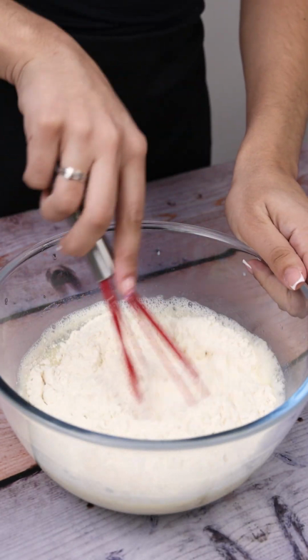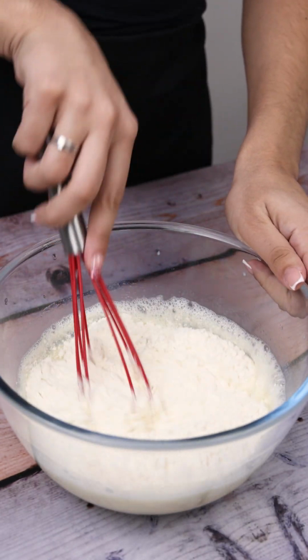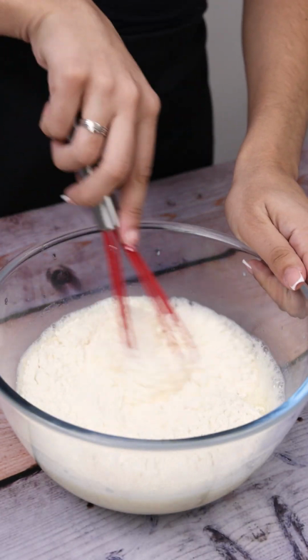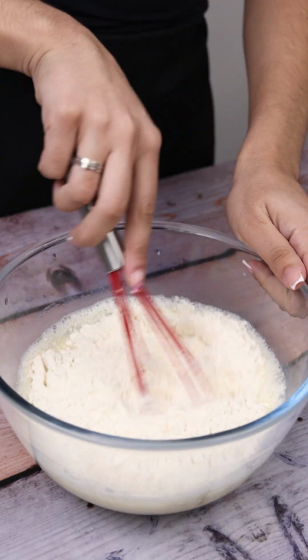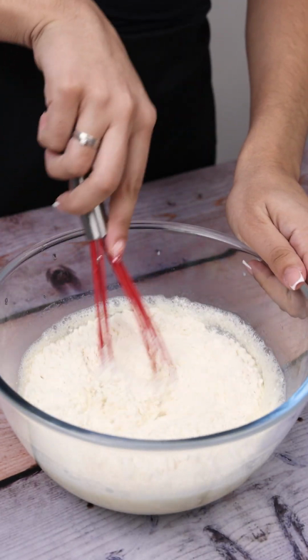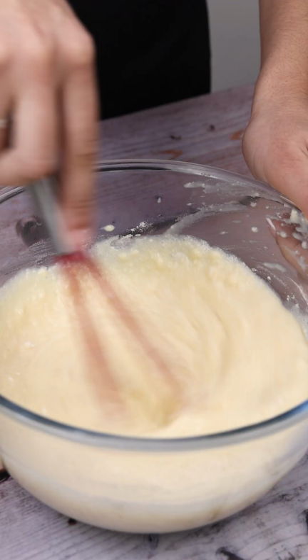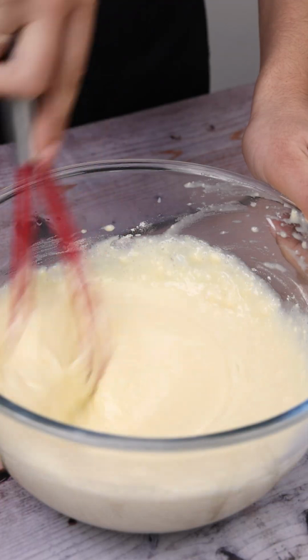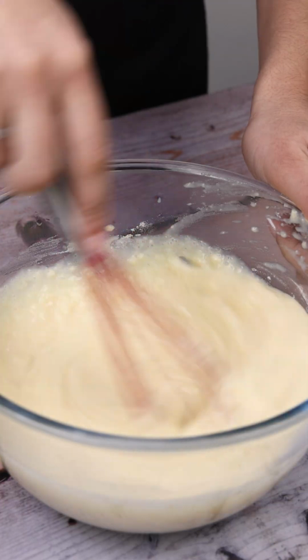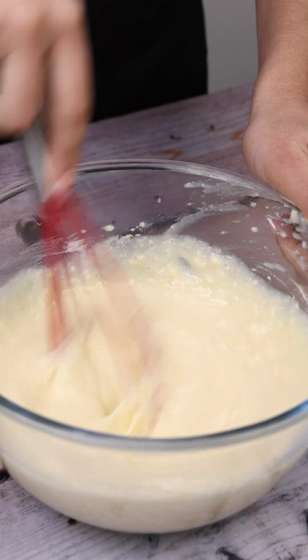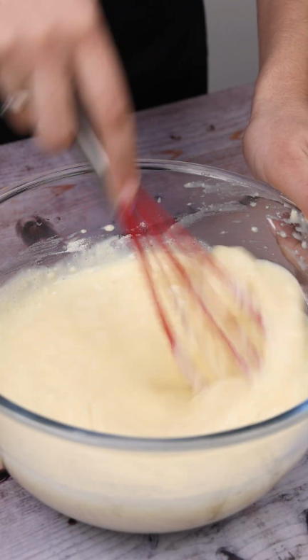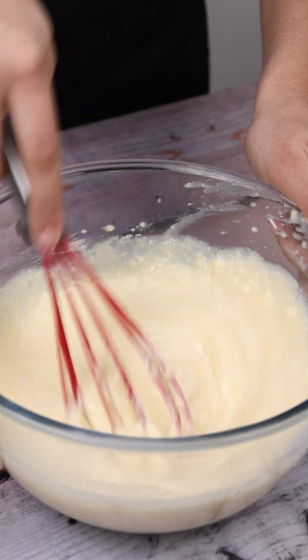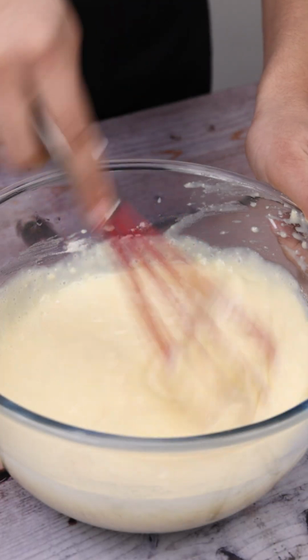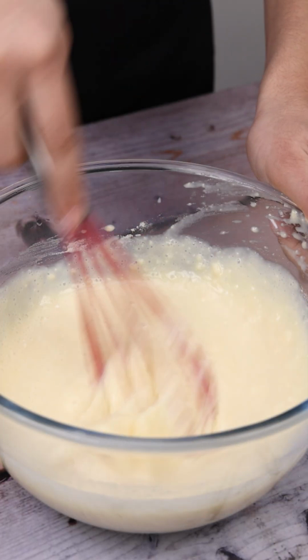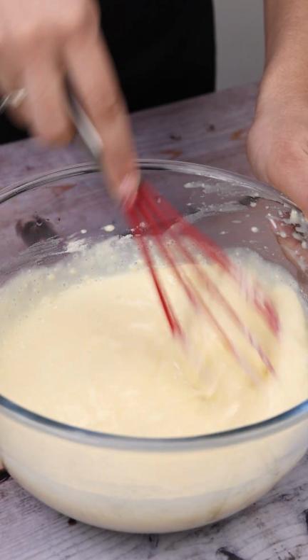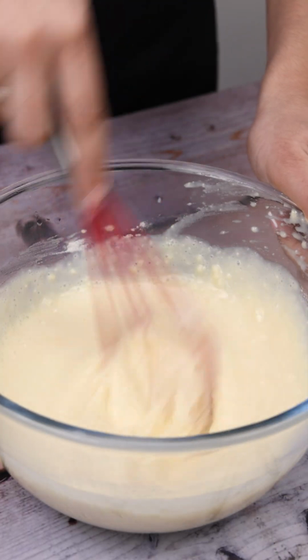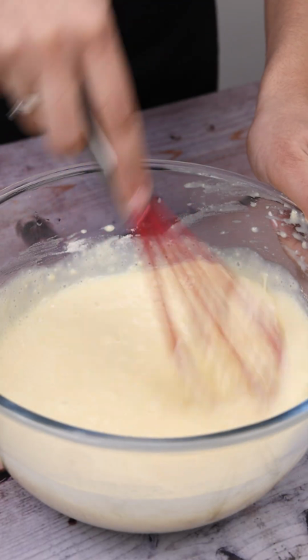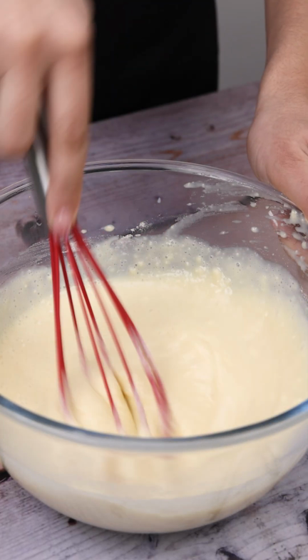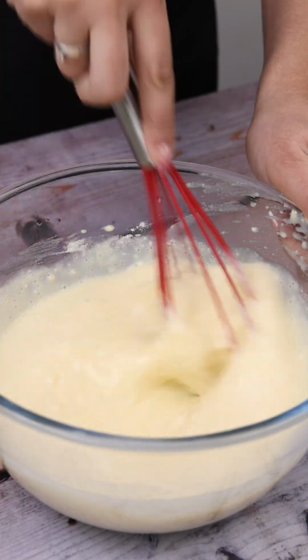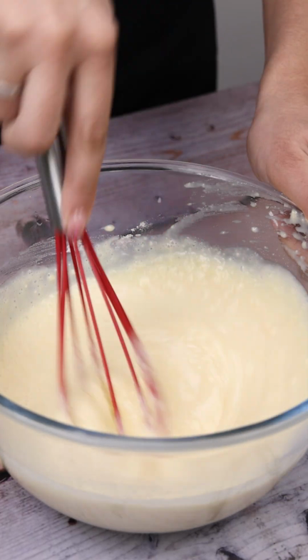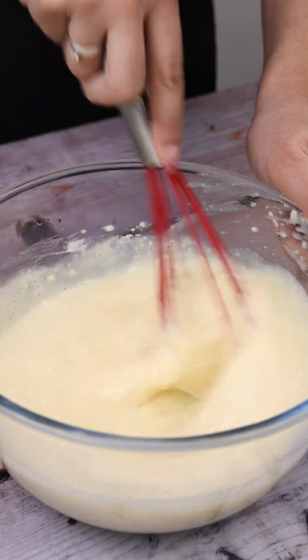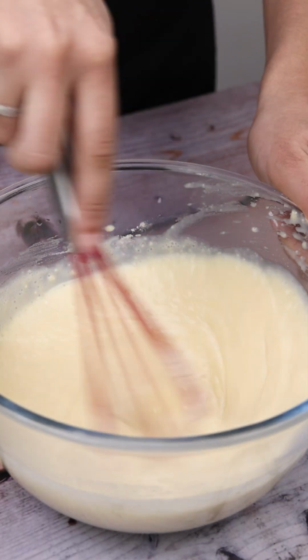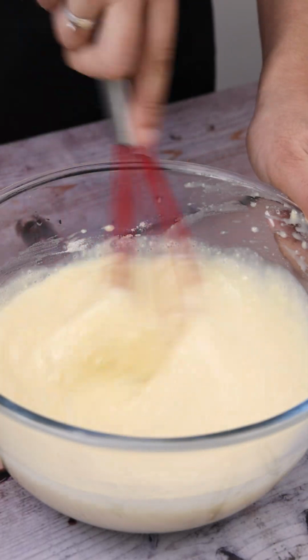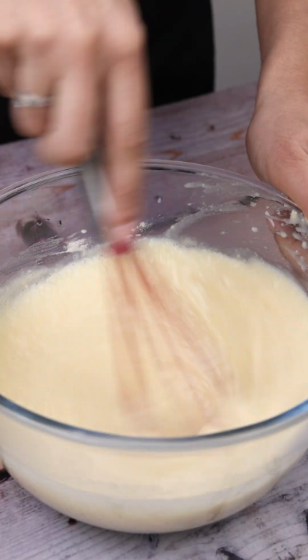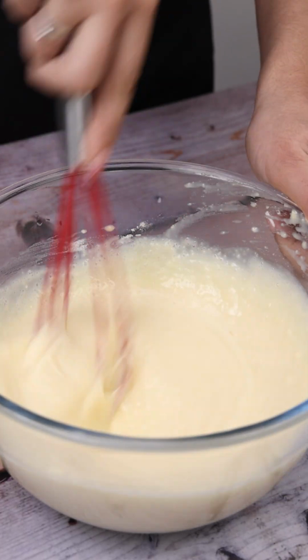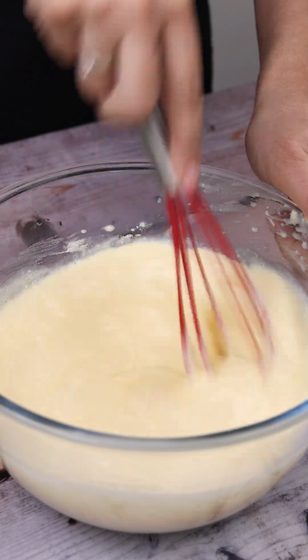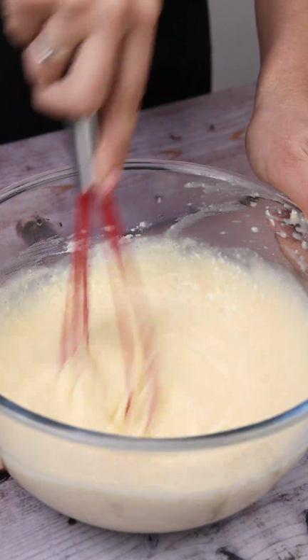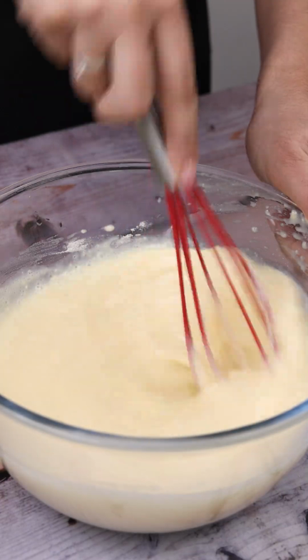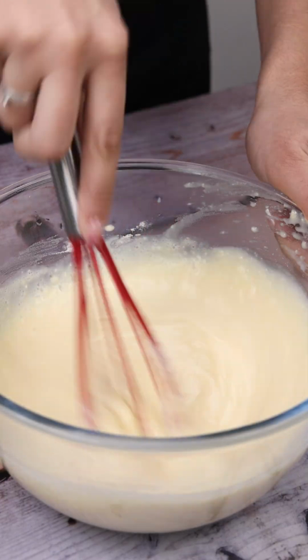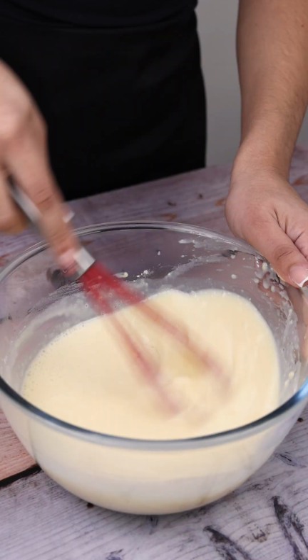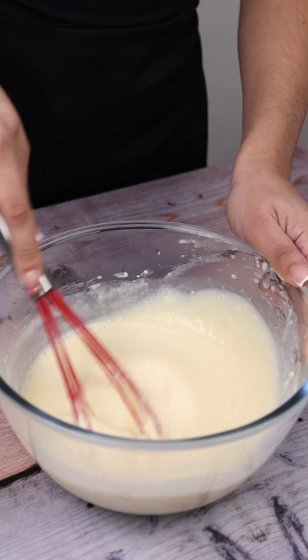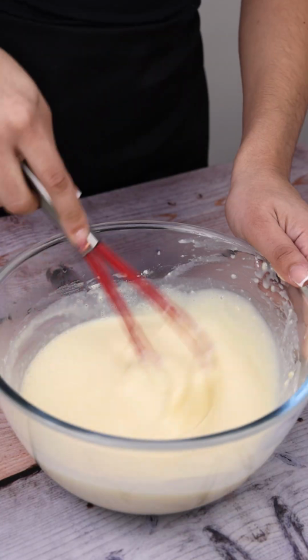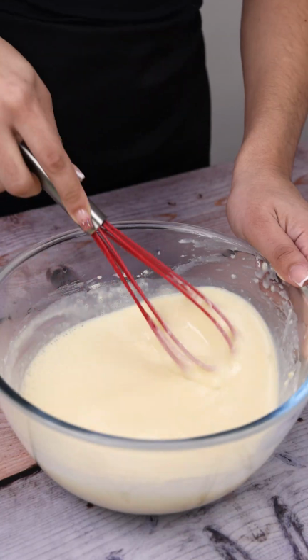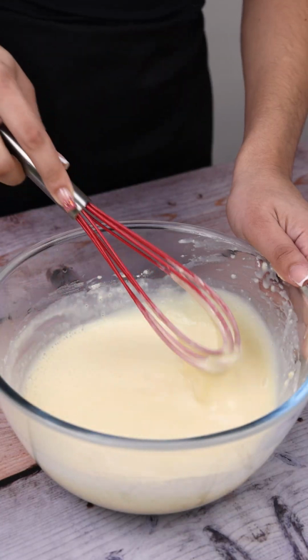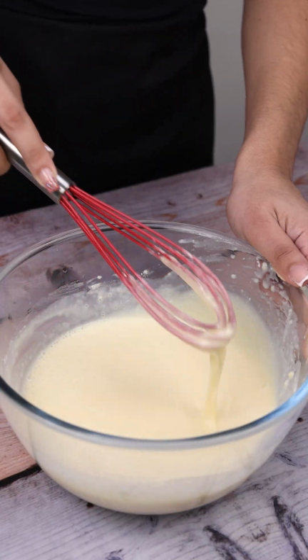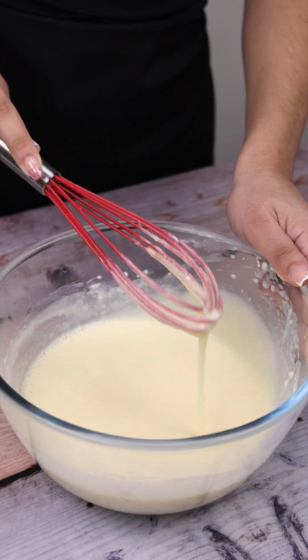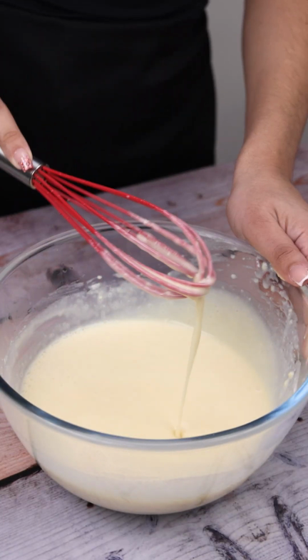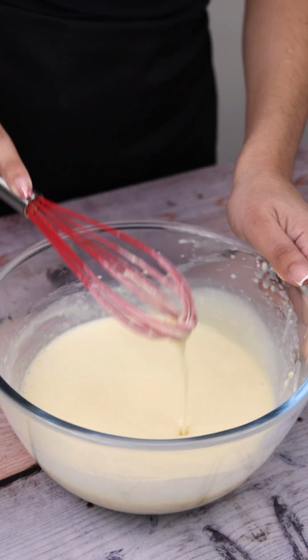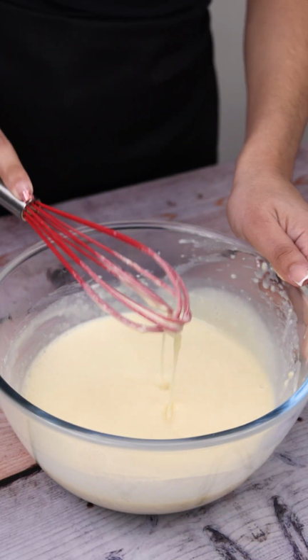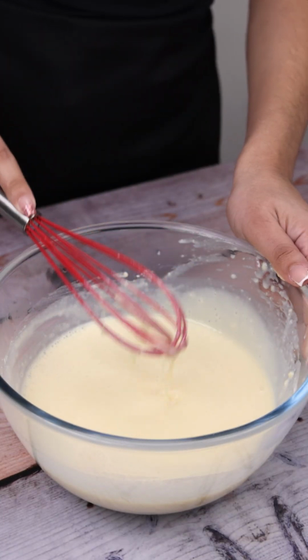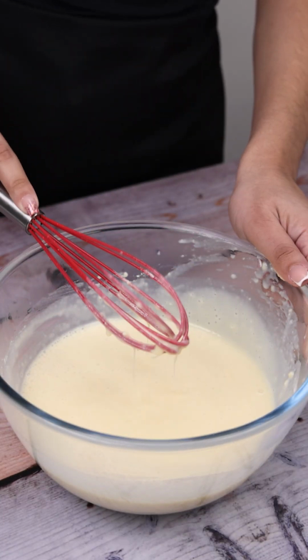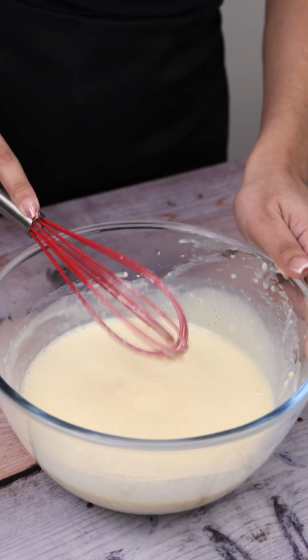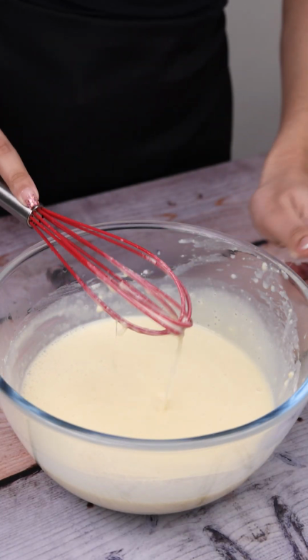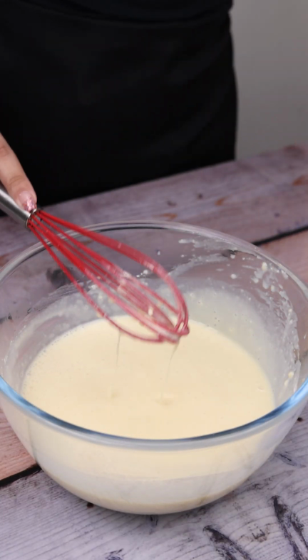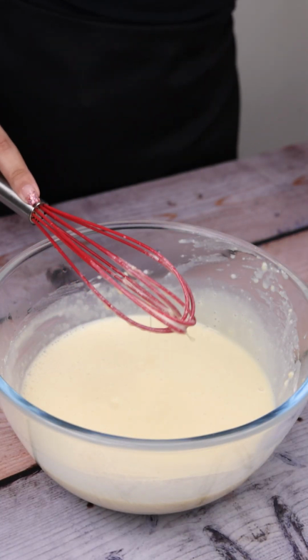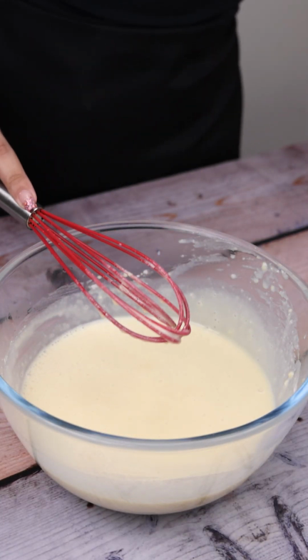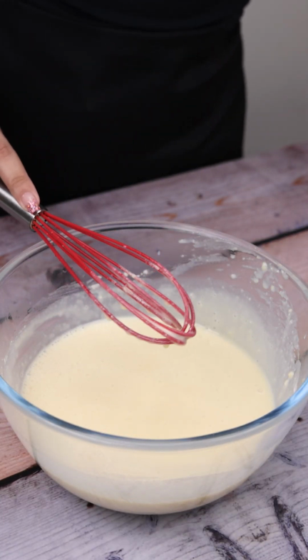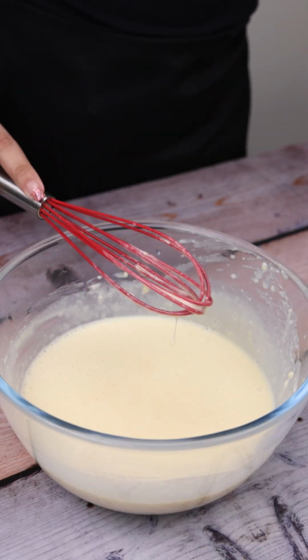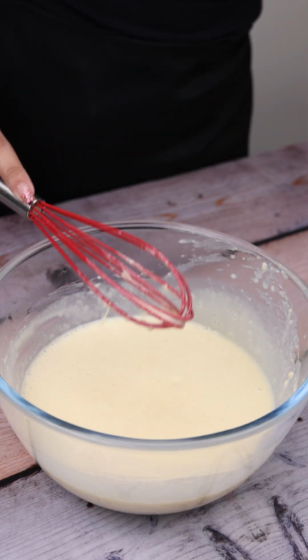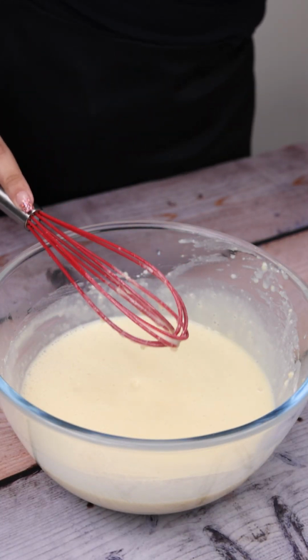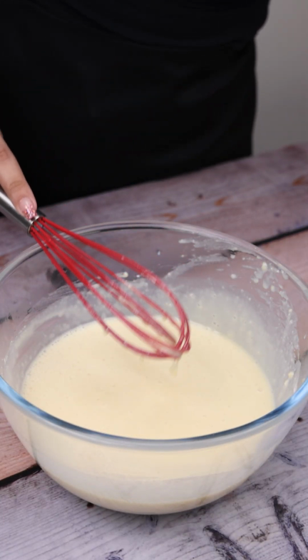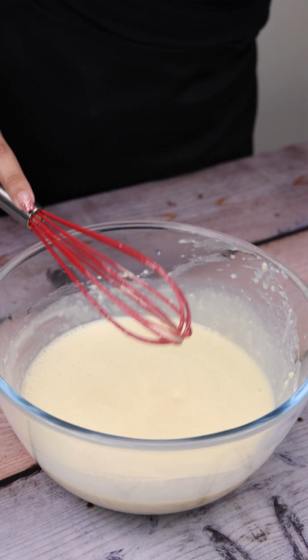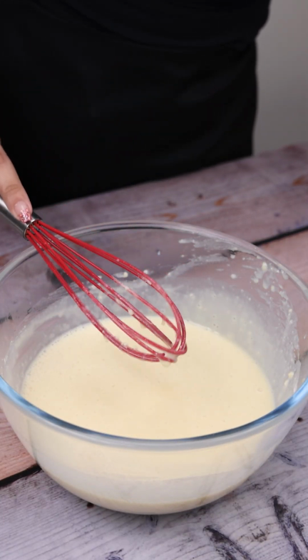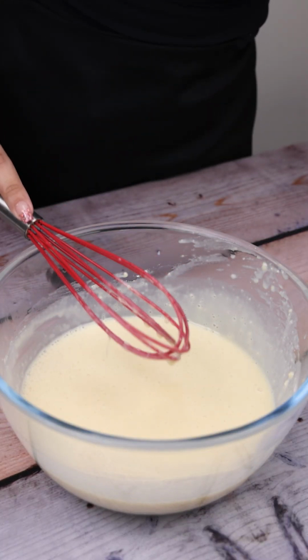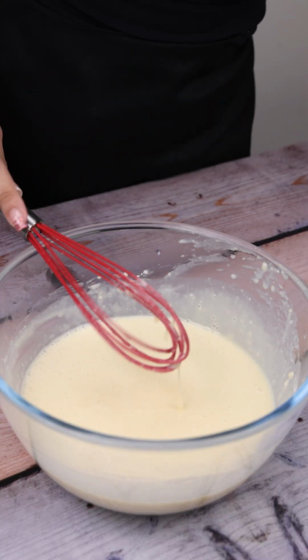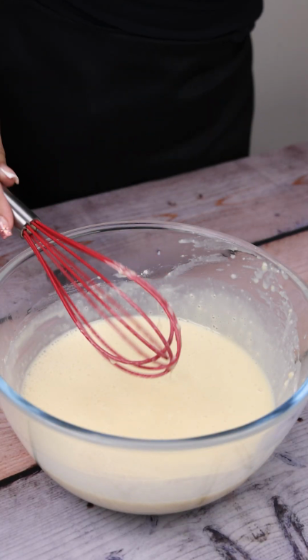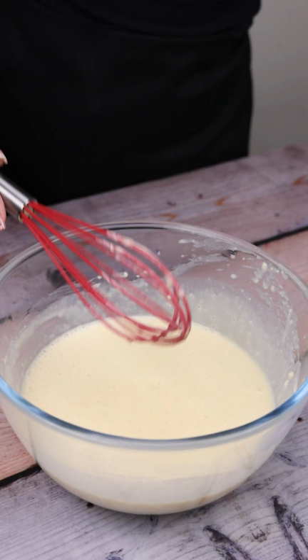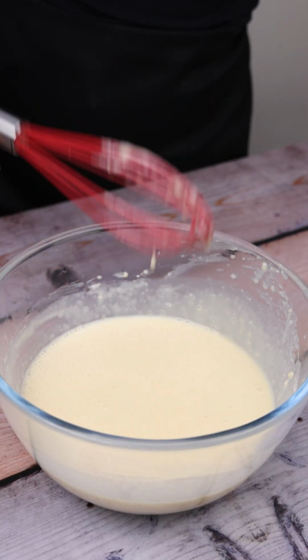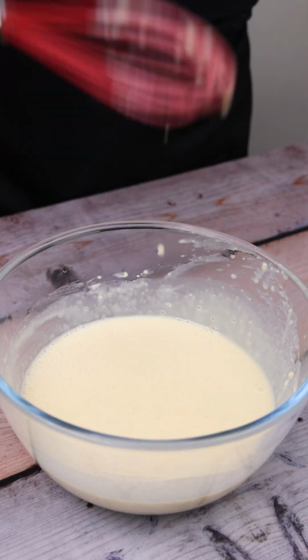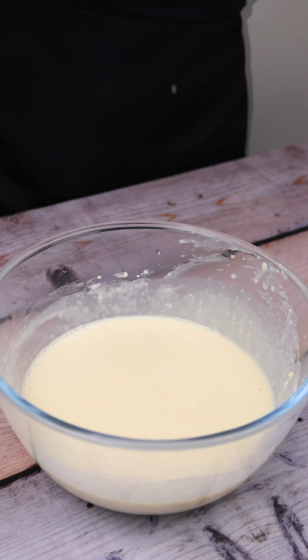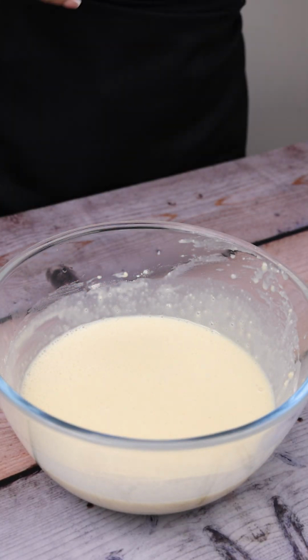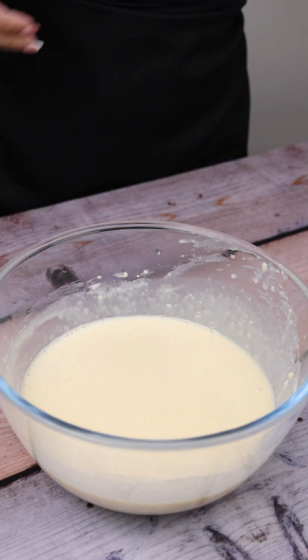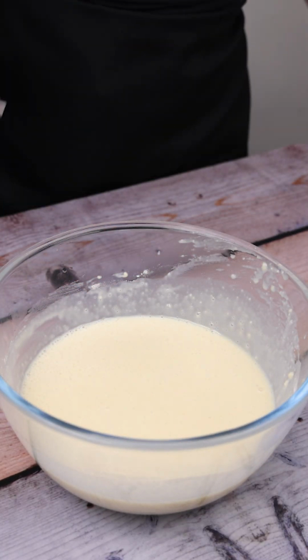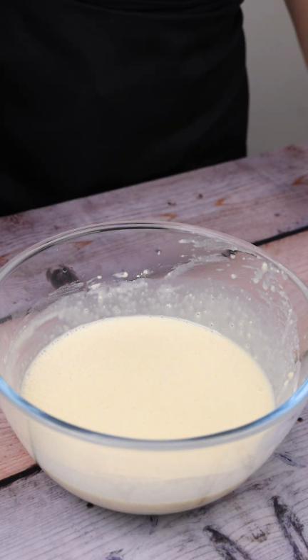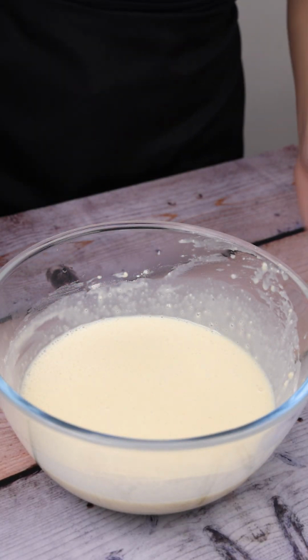This dessert is delicious and very practical. At this point, the dessert has reached the right consistency.